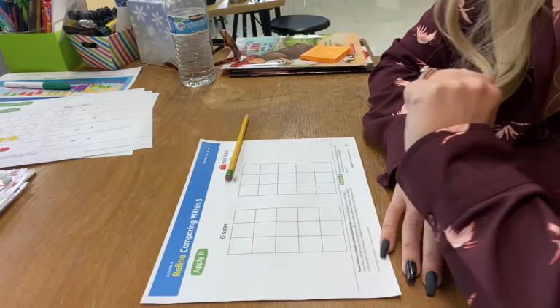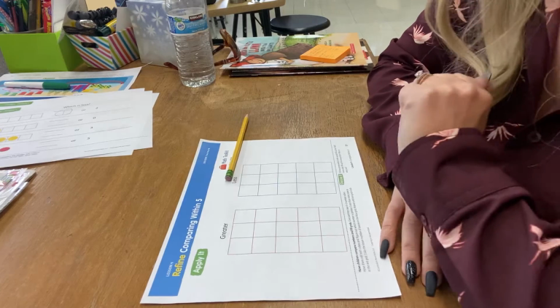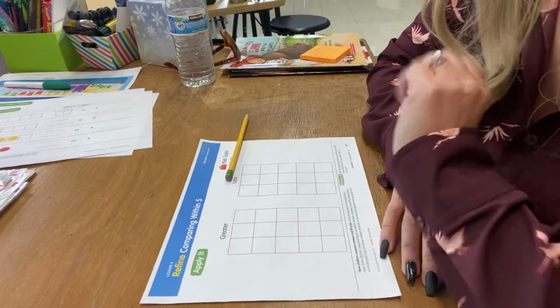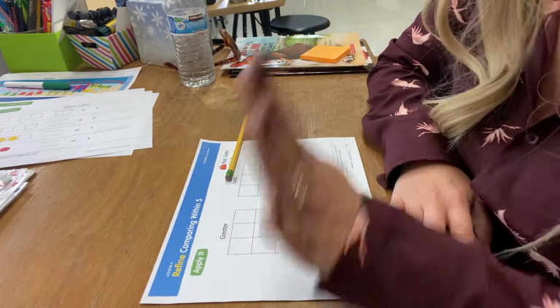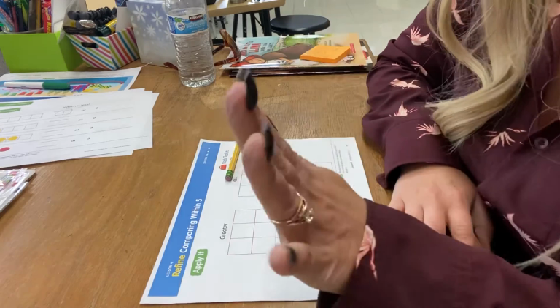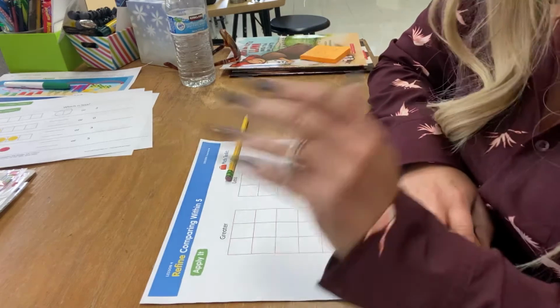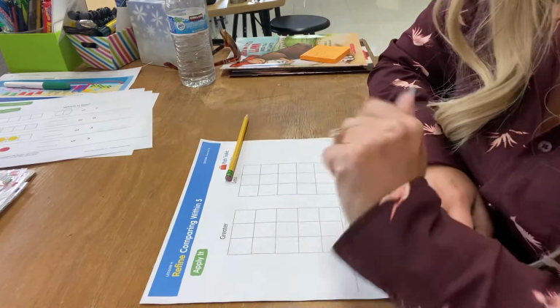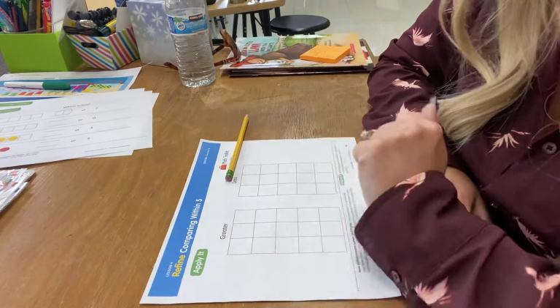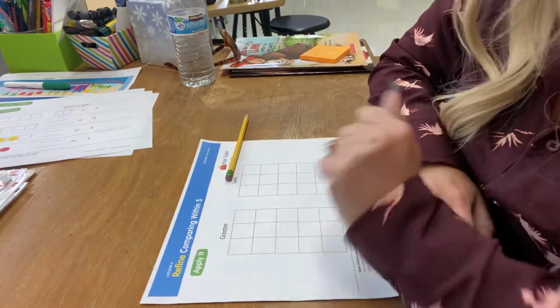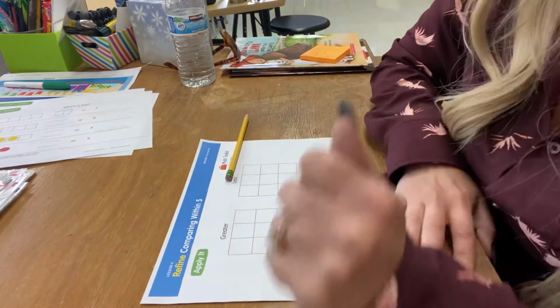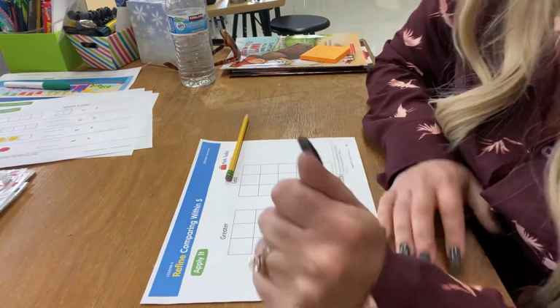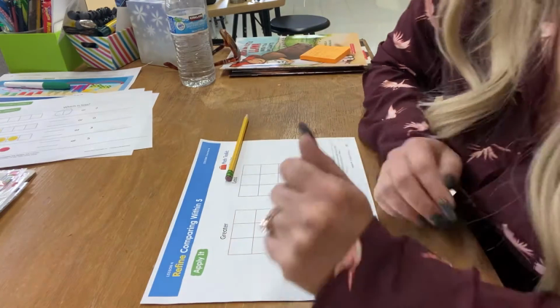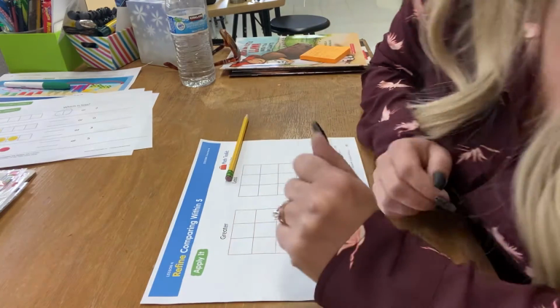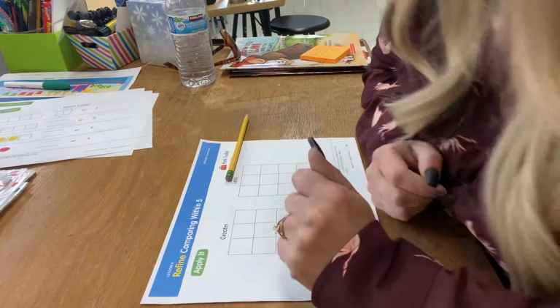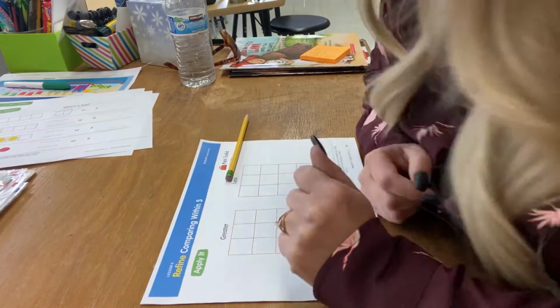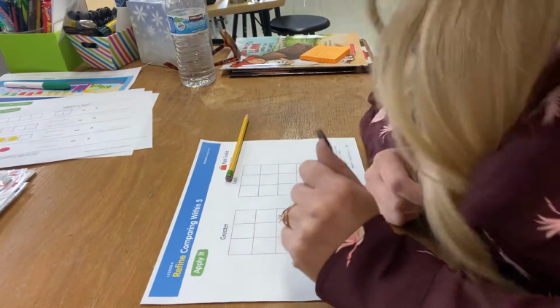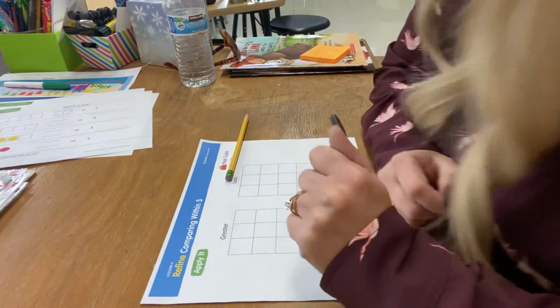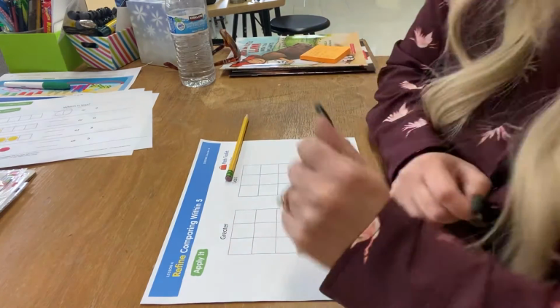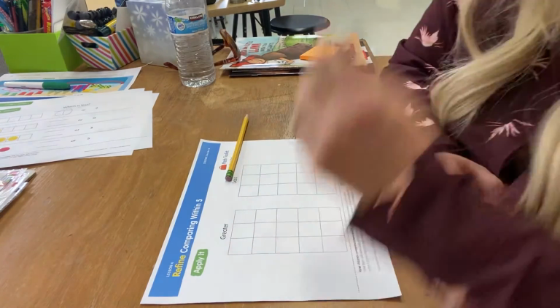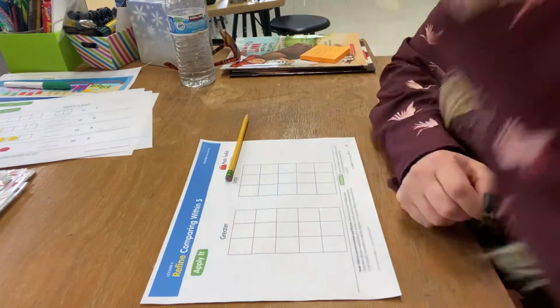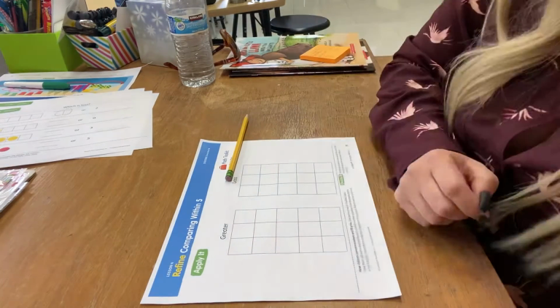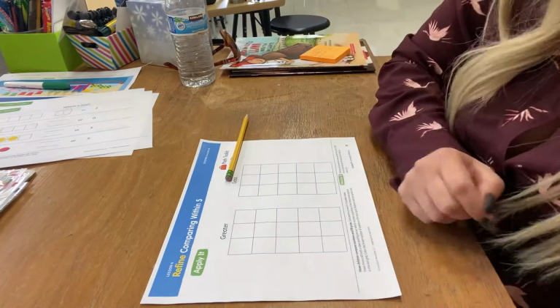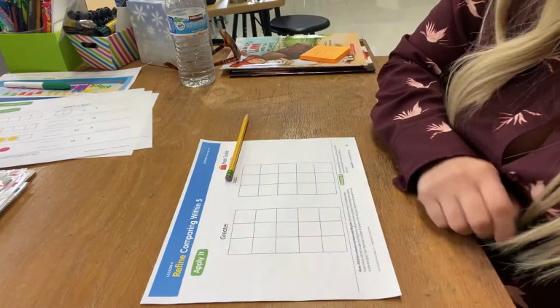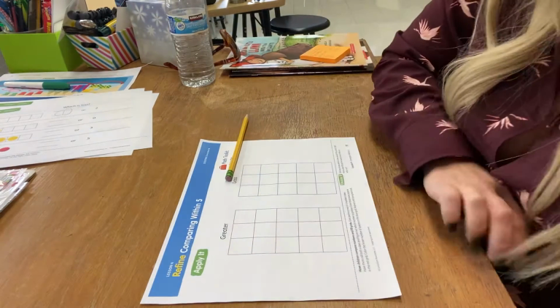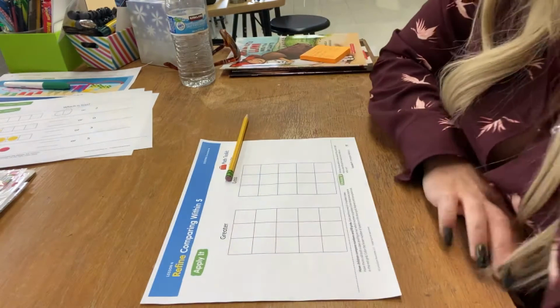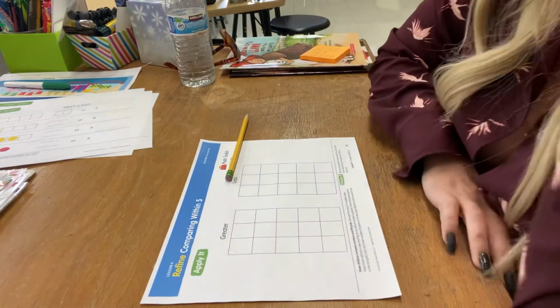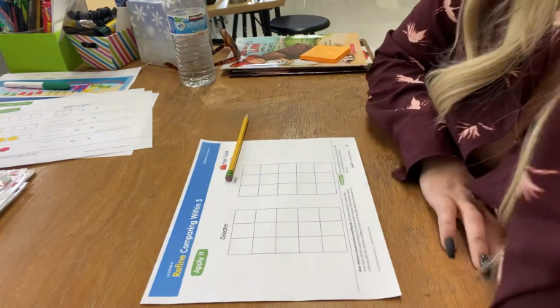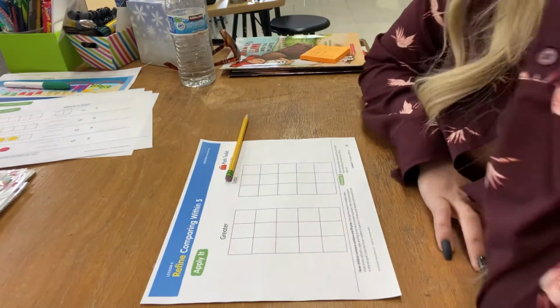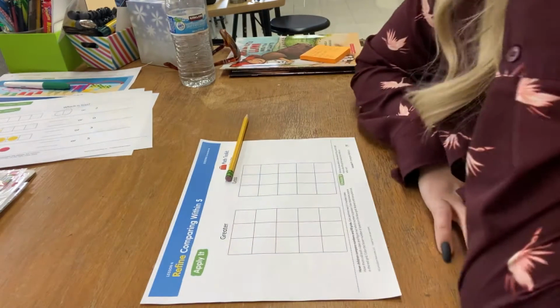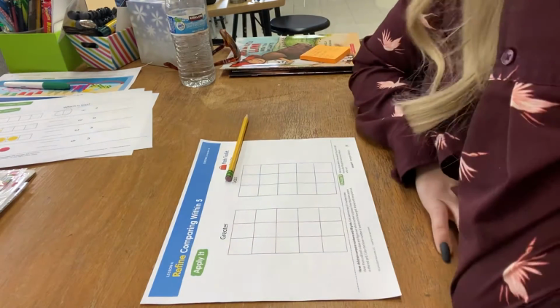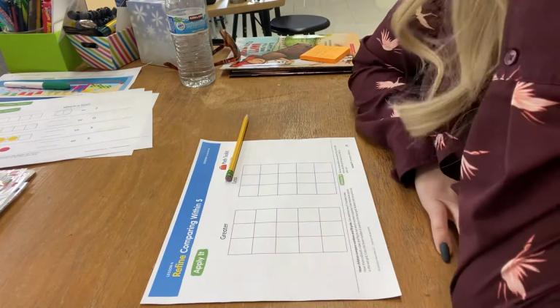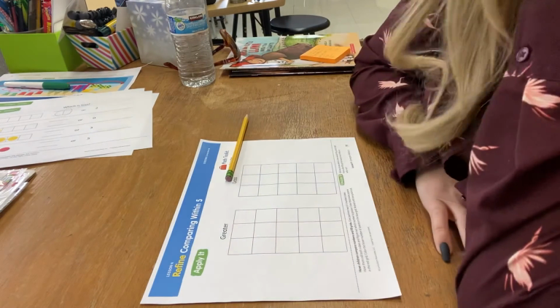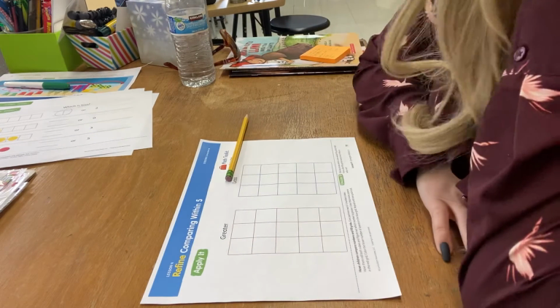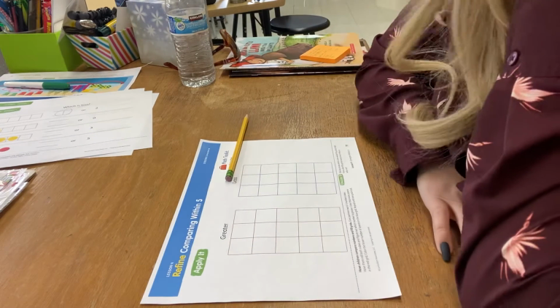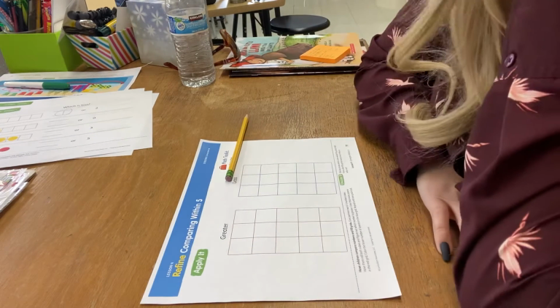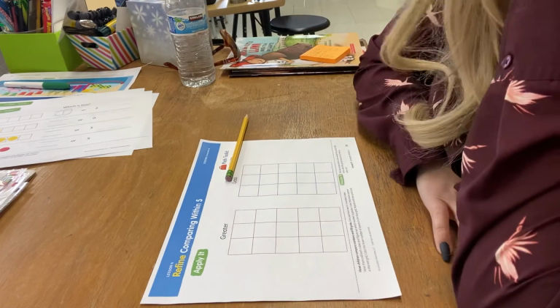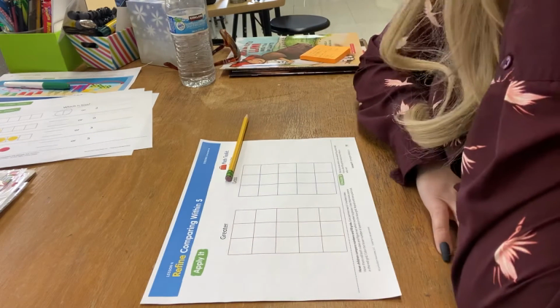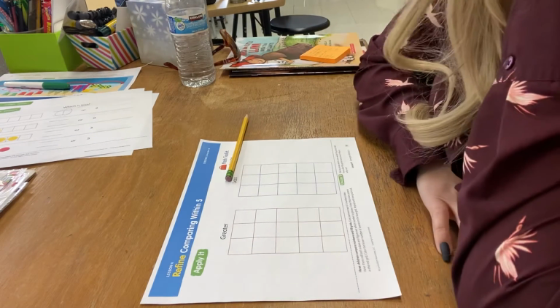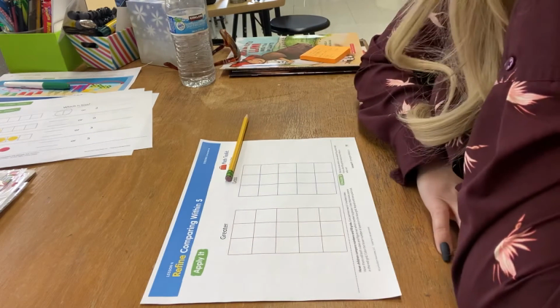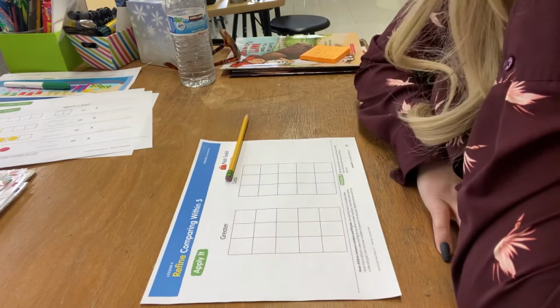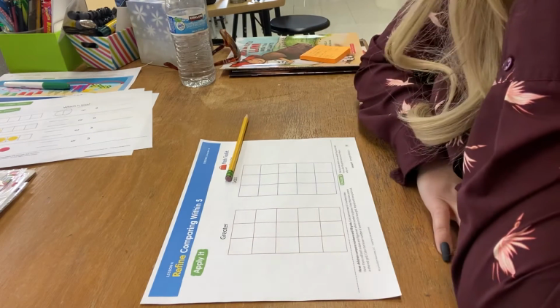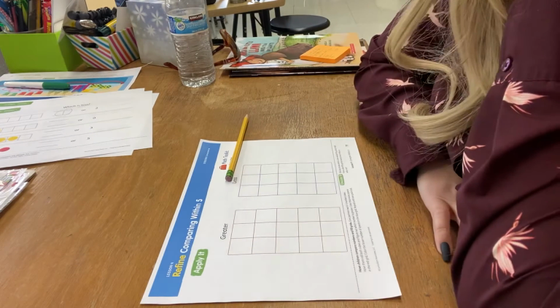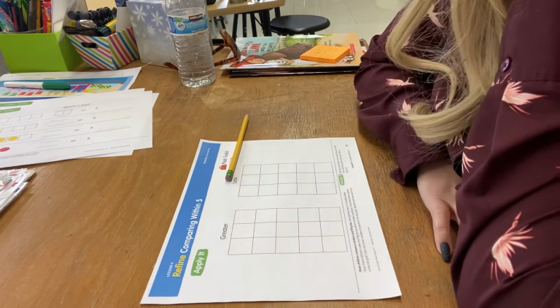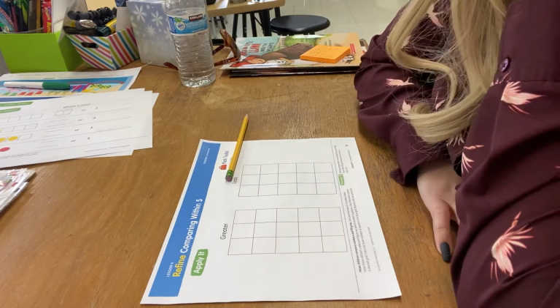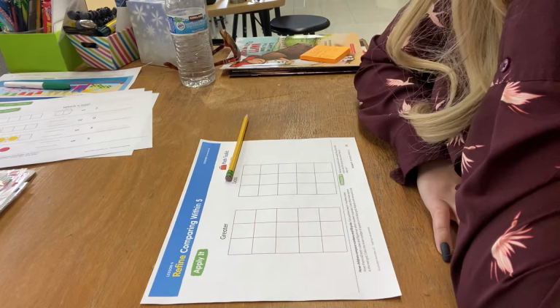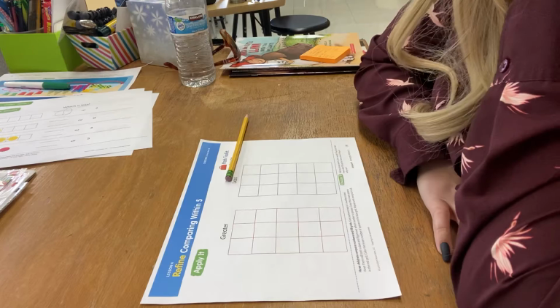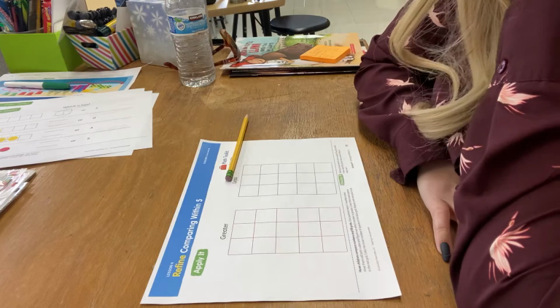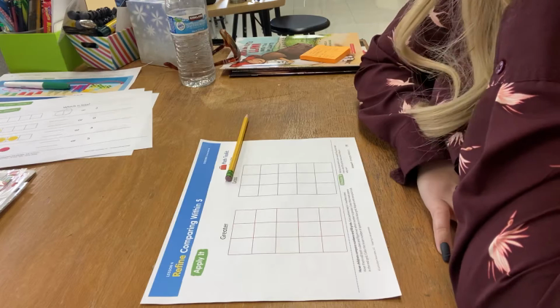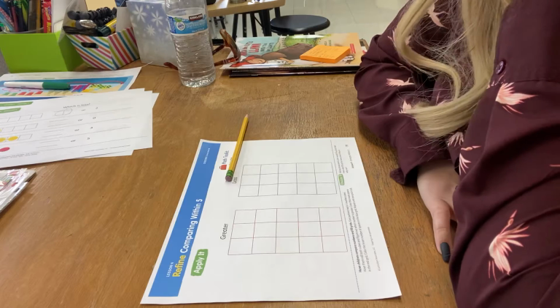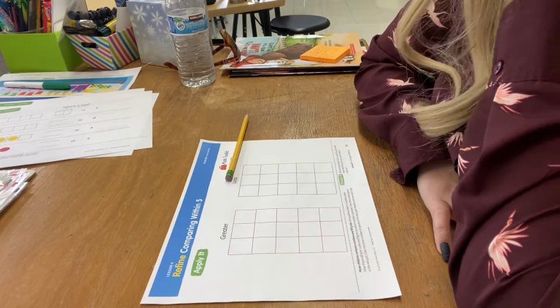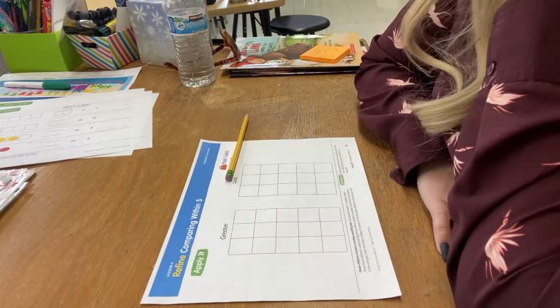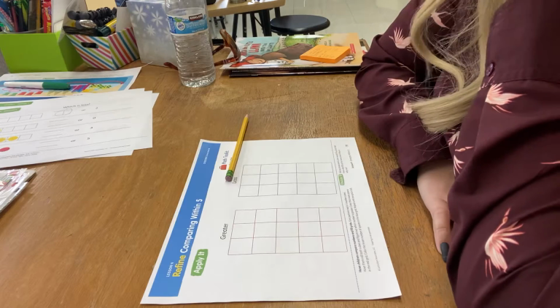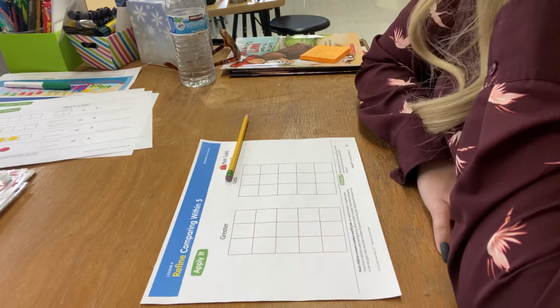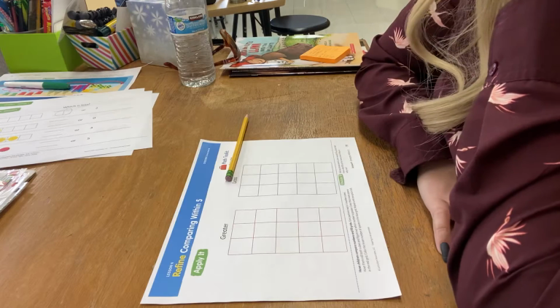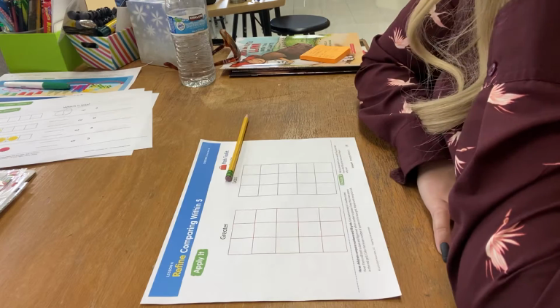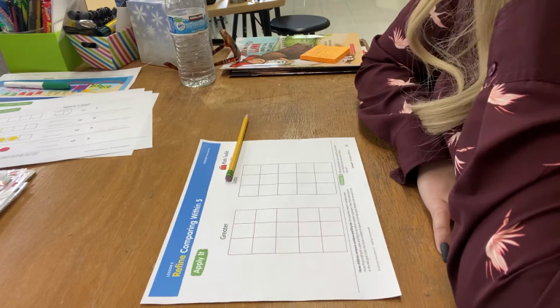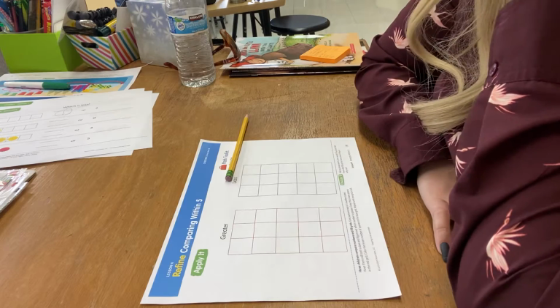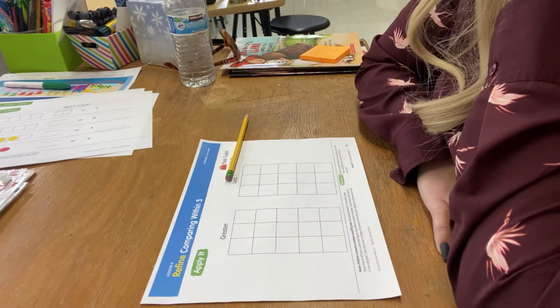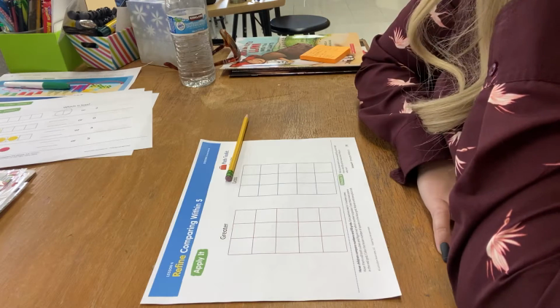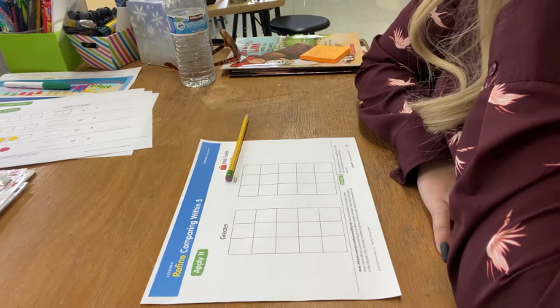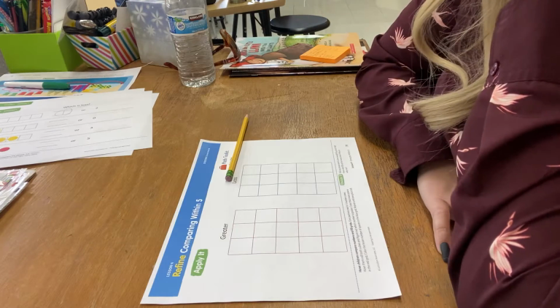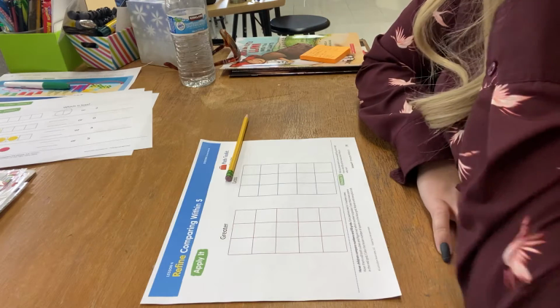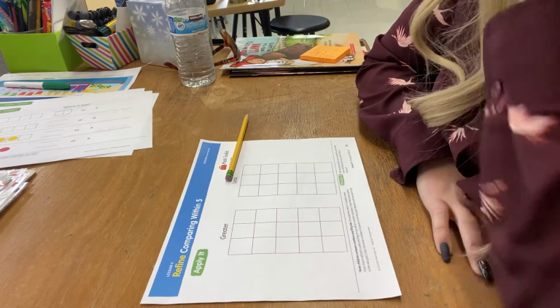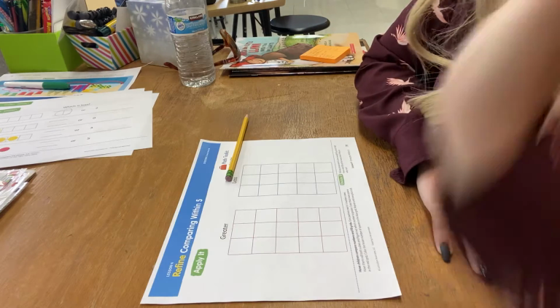Hey there Rockets, Mrs. Meyer here, and I am going to show you what you're going to be doing for your mat today.